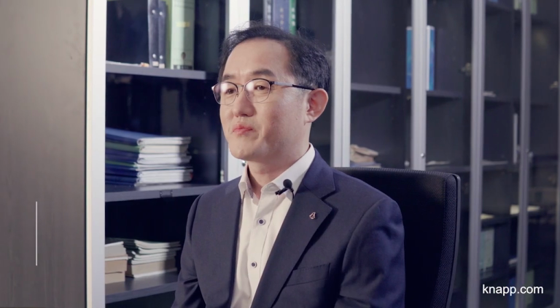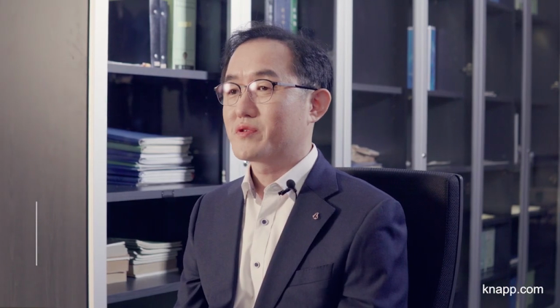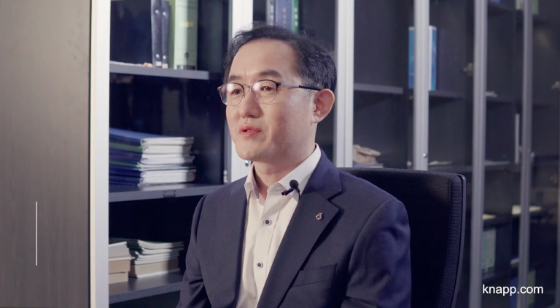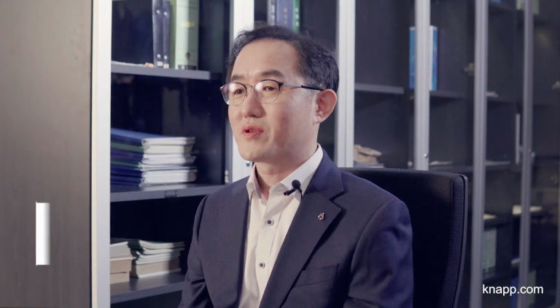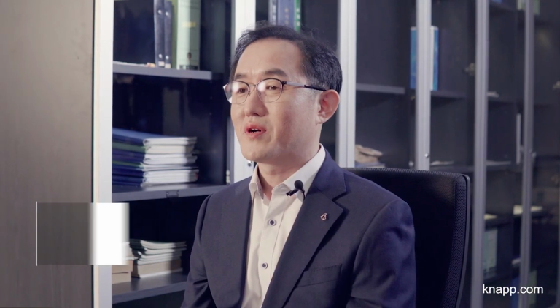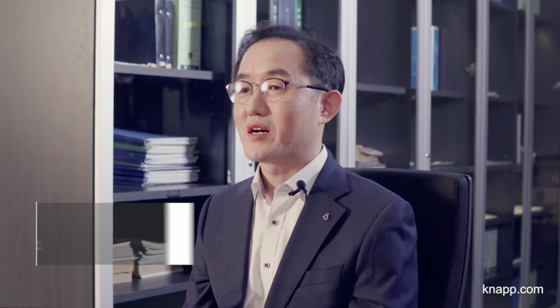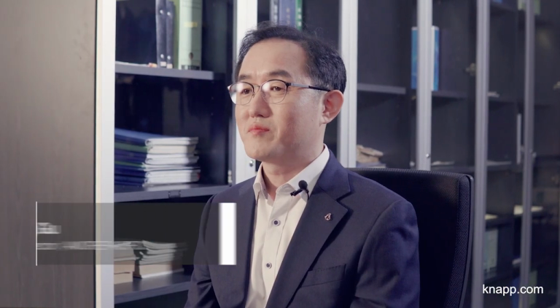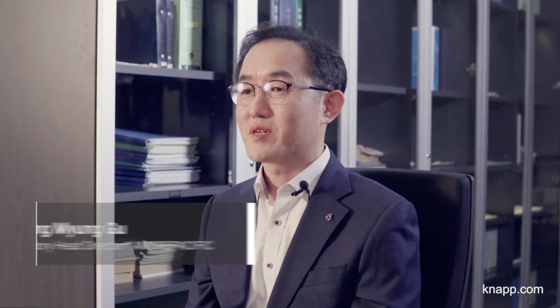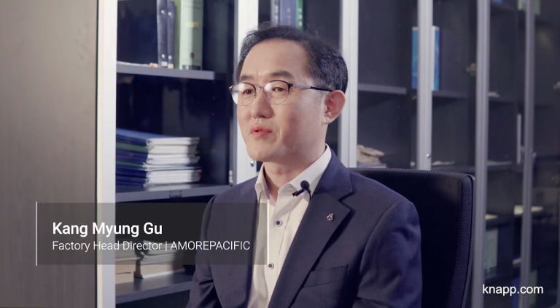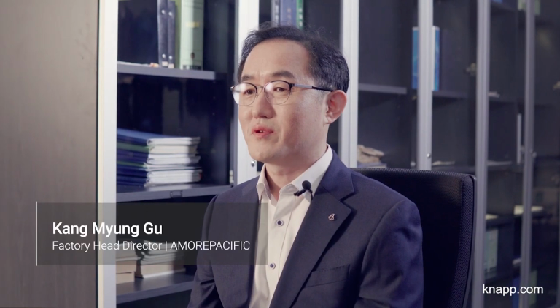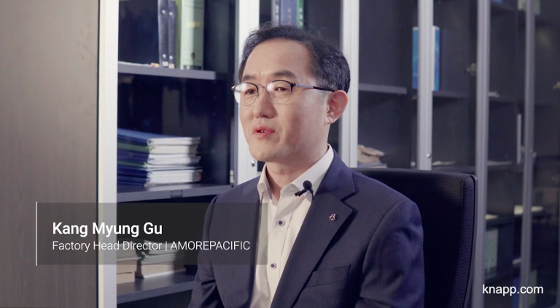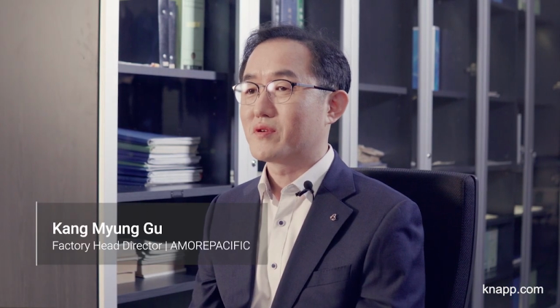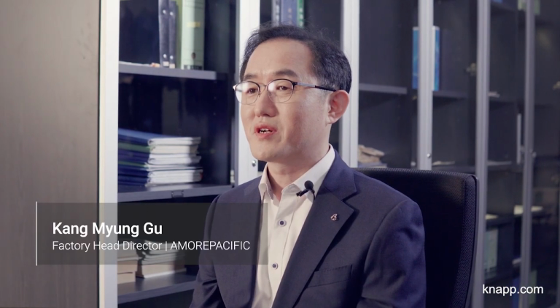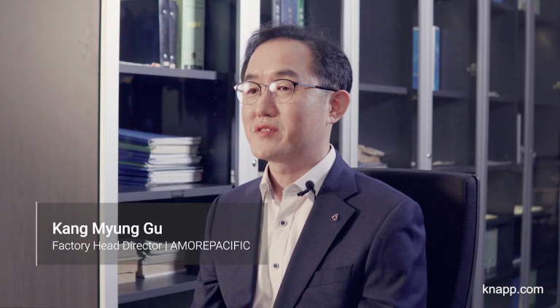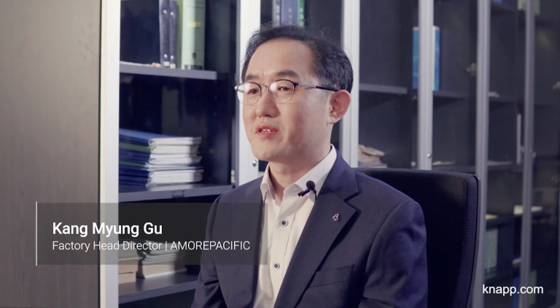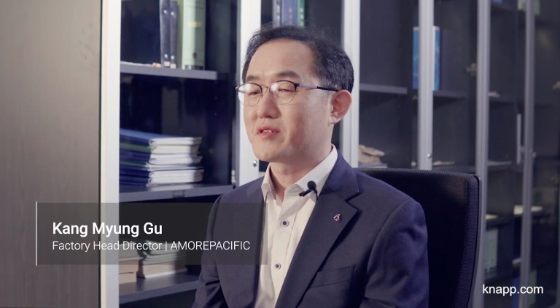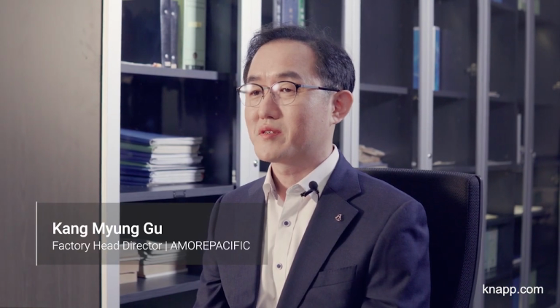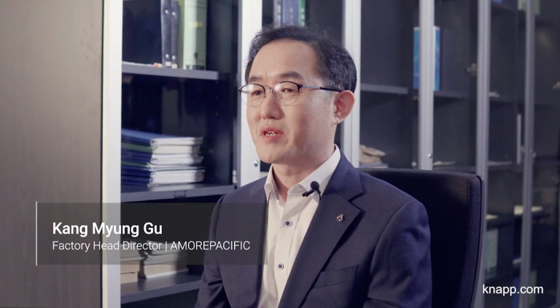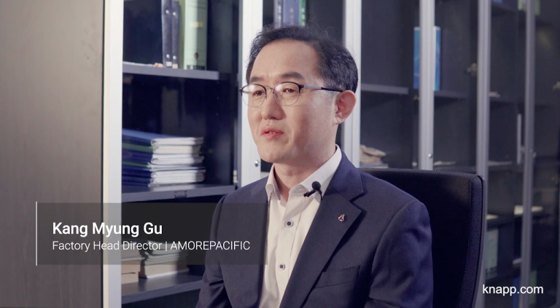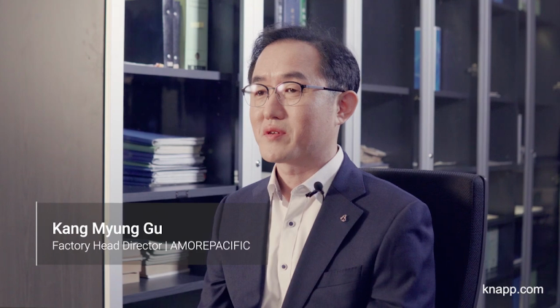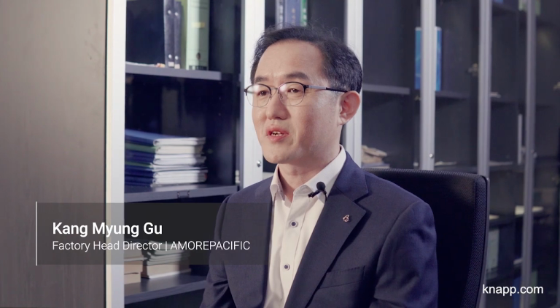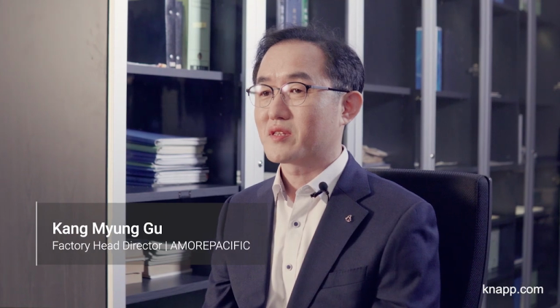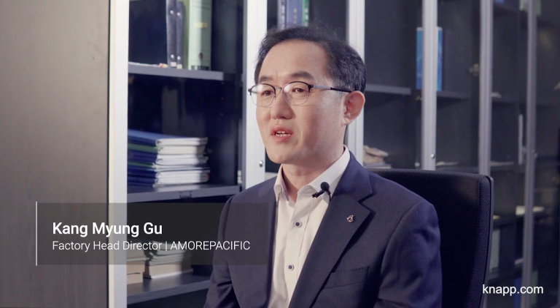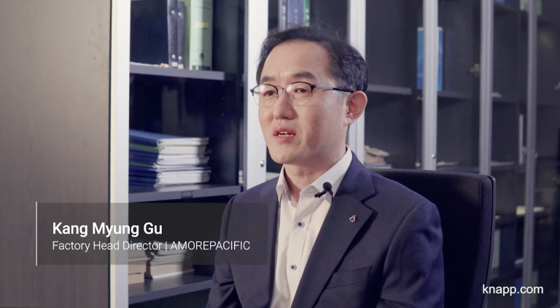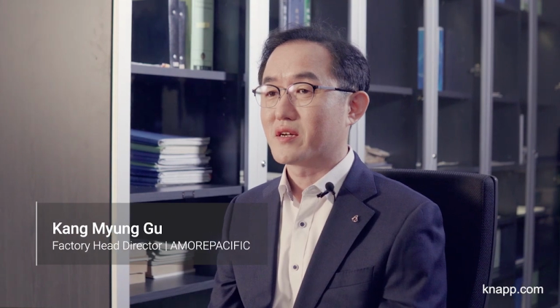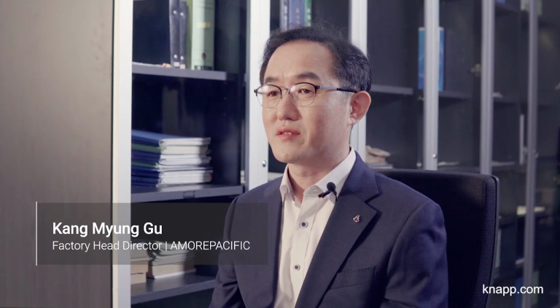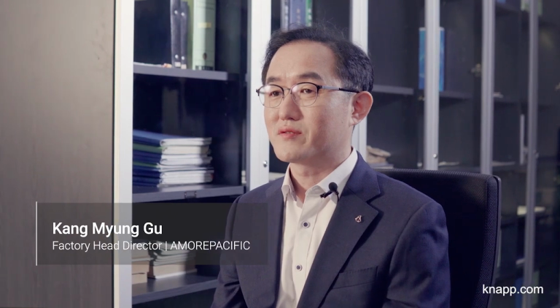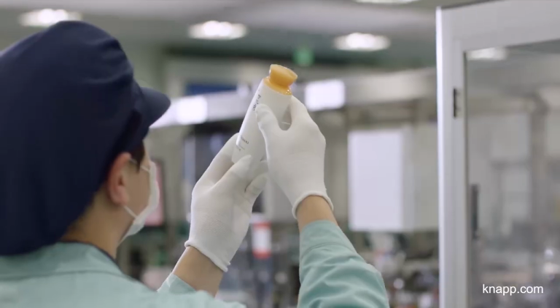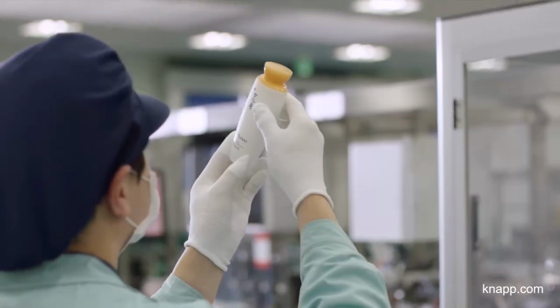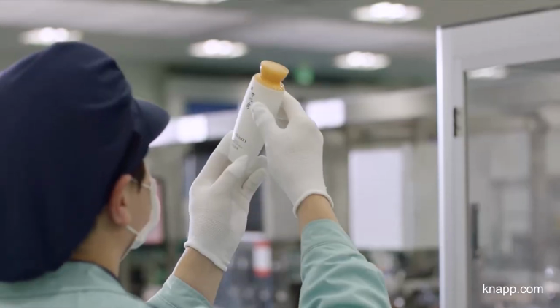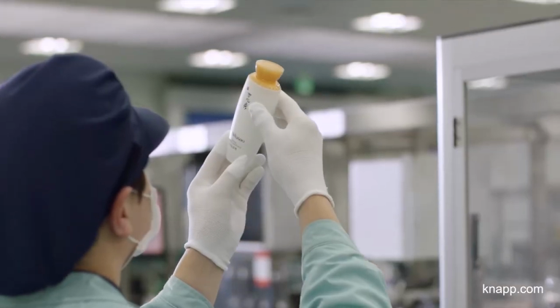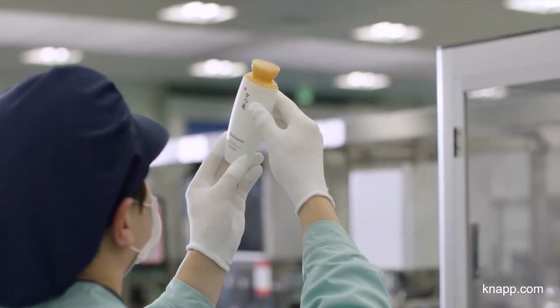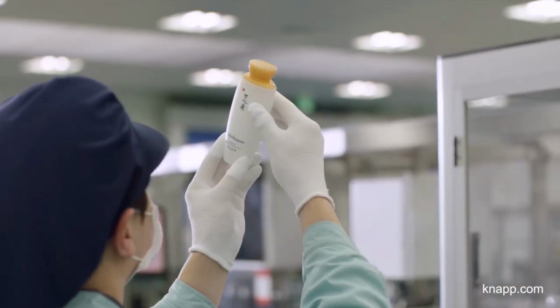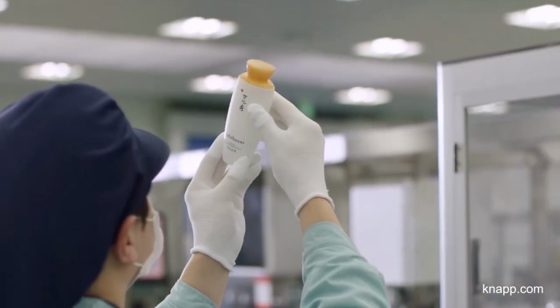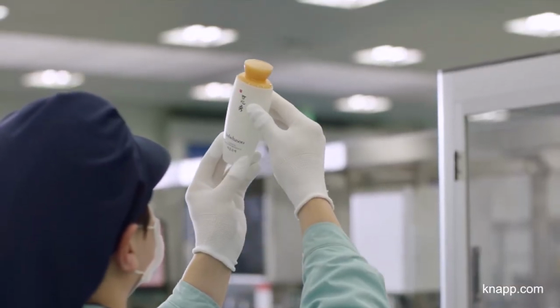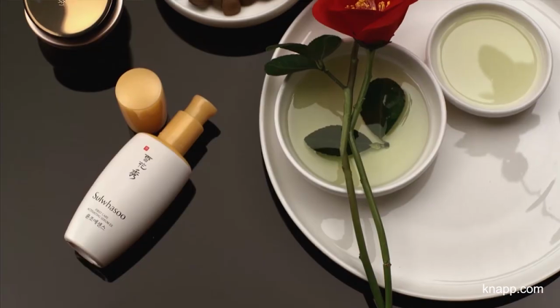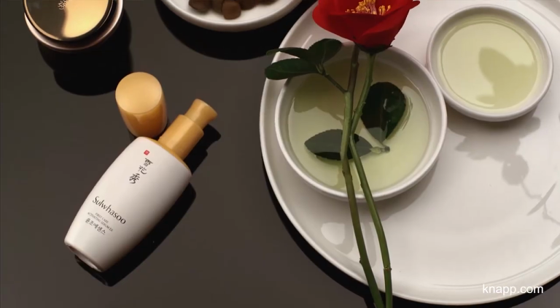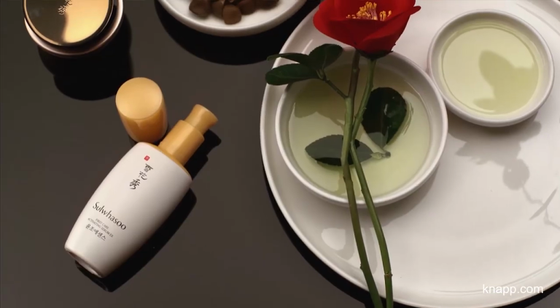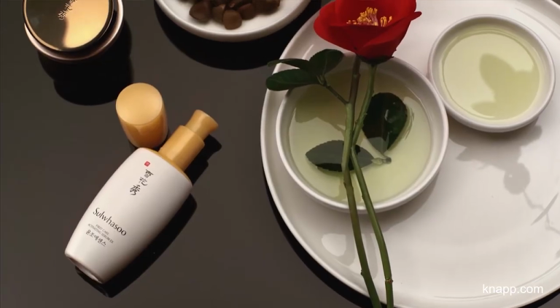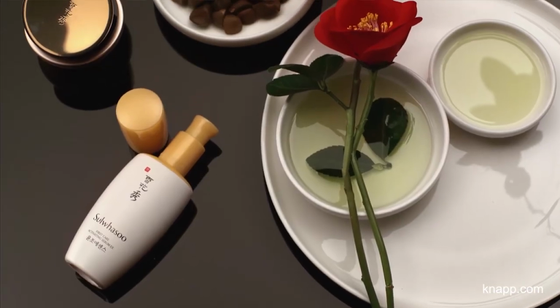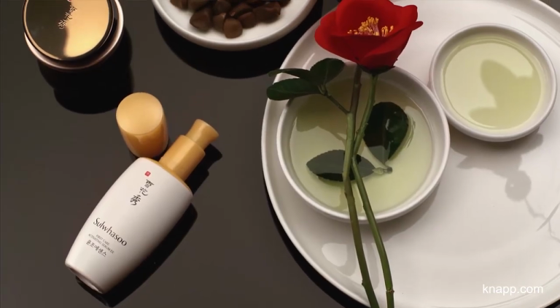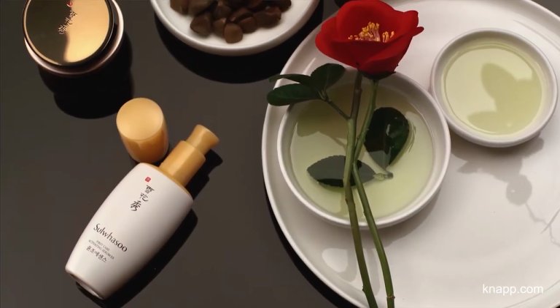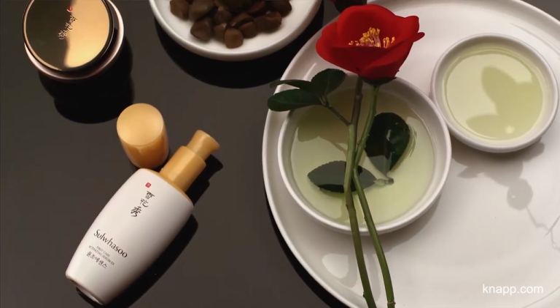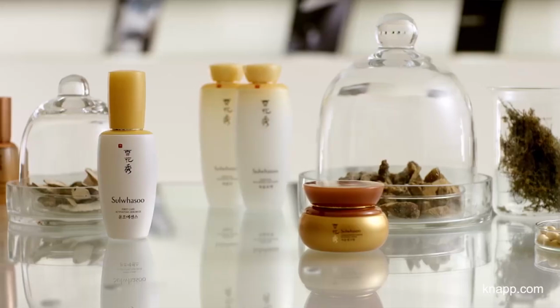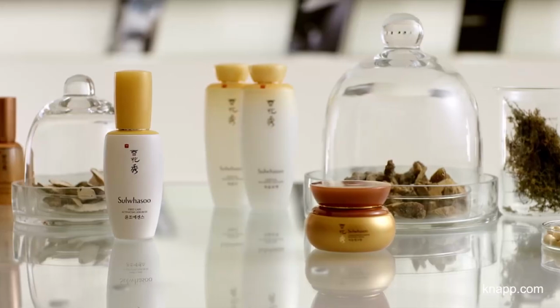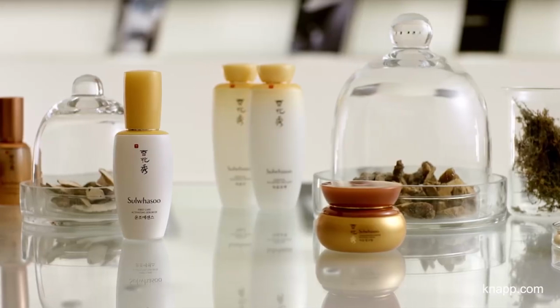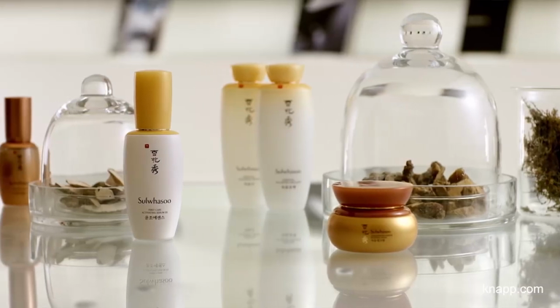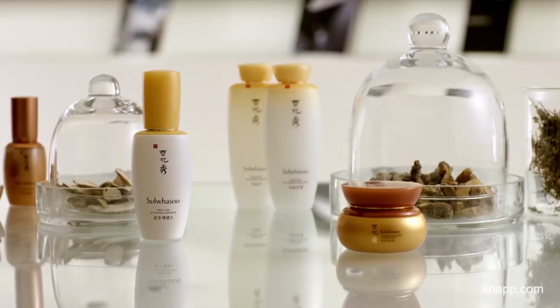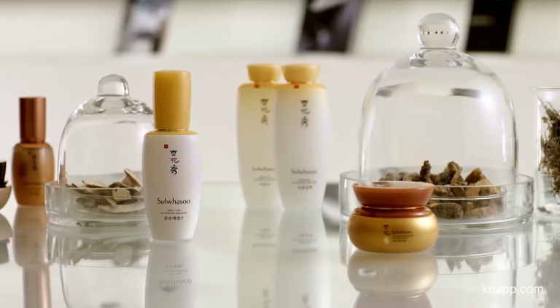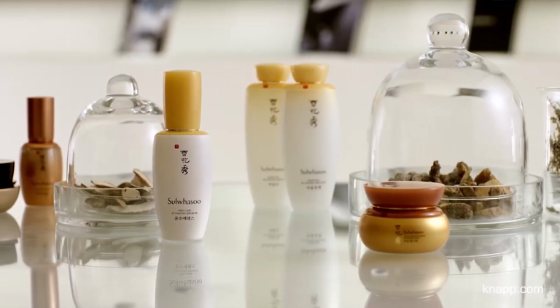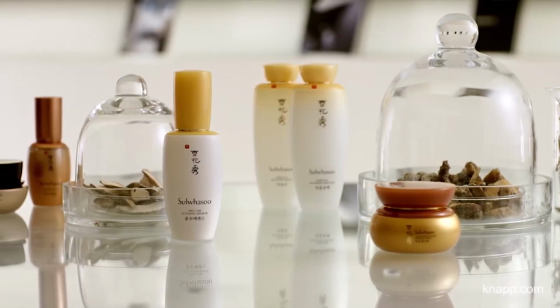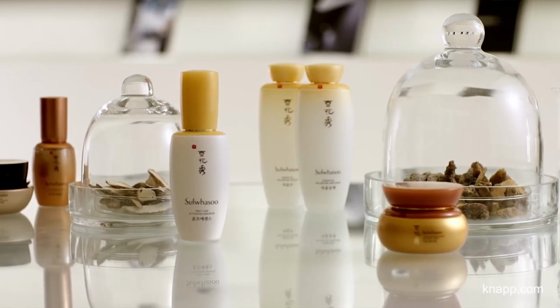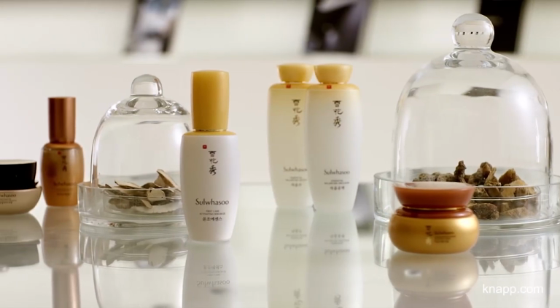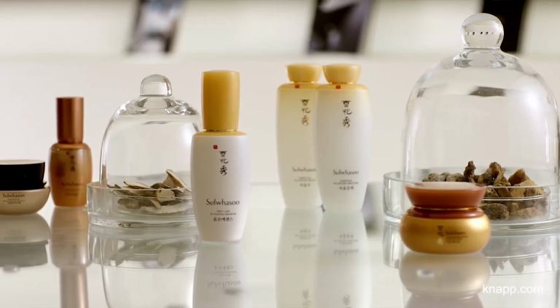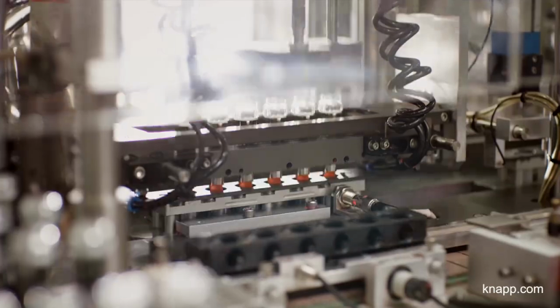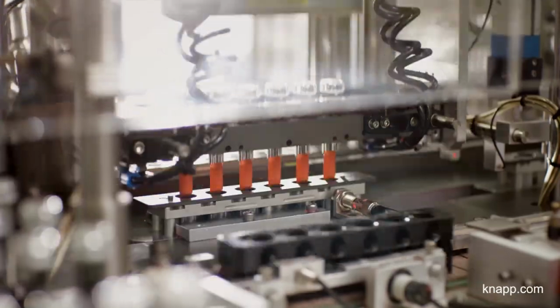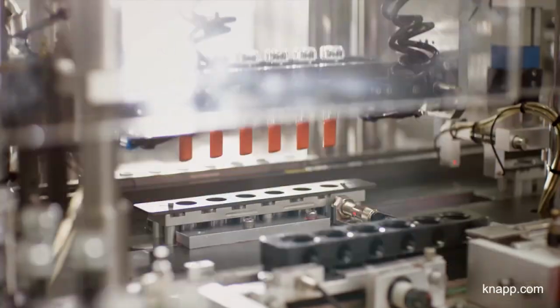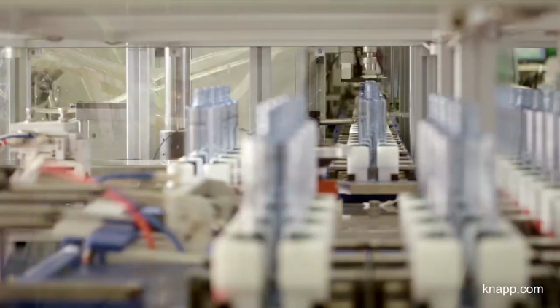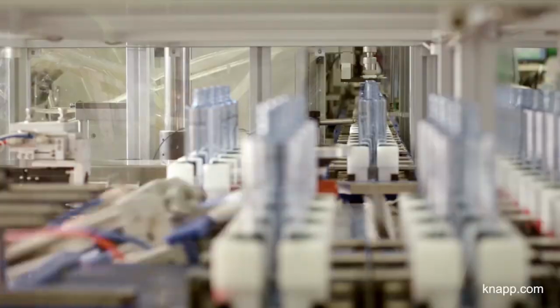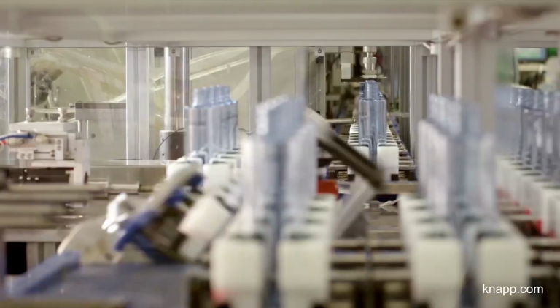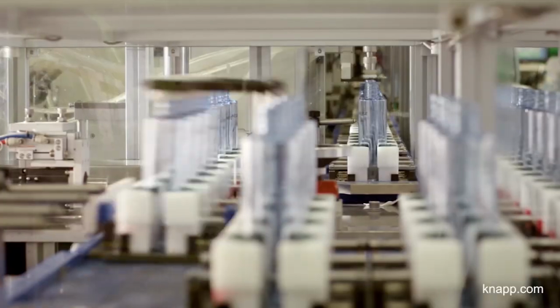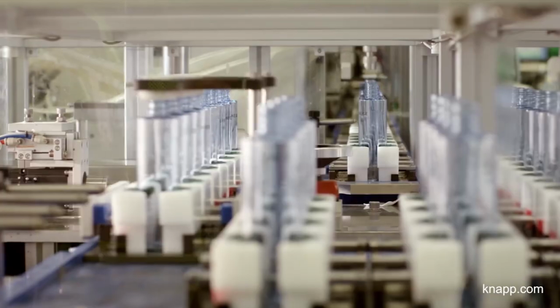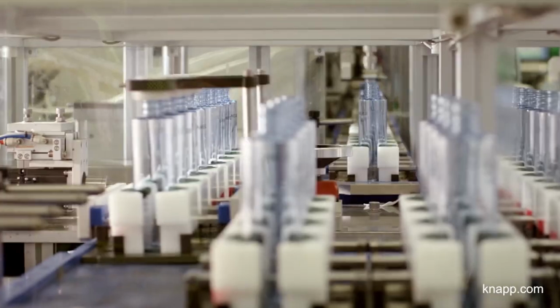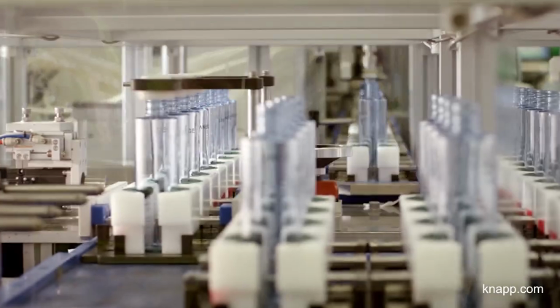Amore Pacific is providing cosmetics in Asian beauty style to the world with its philosophy to make the world more beautiful and healthy.